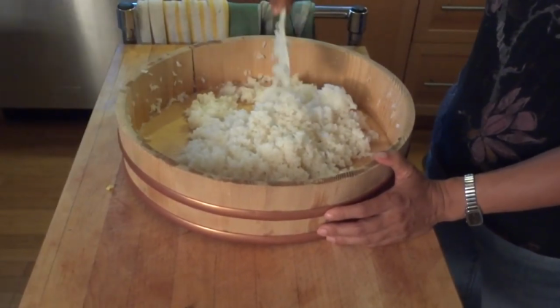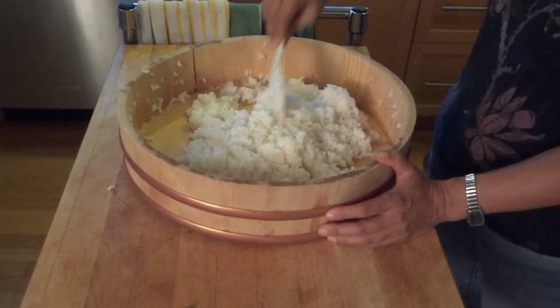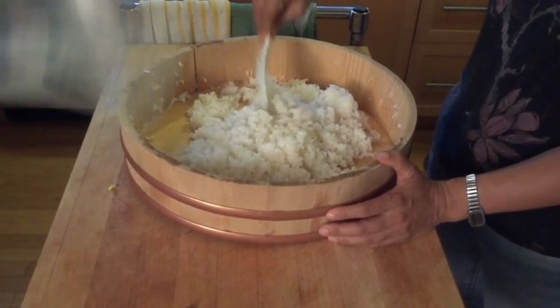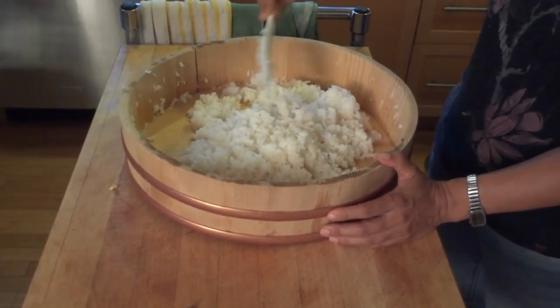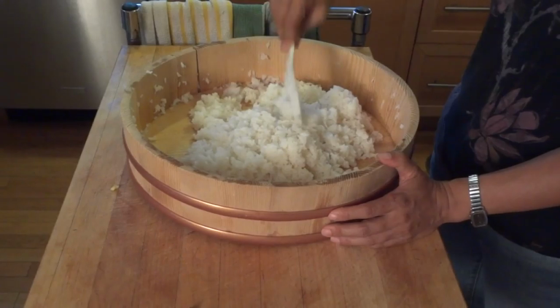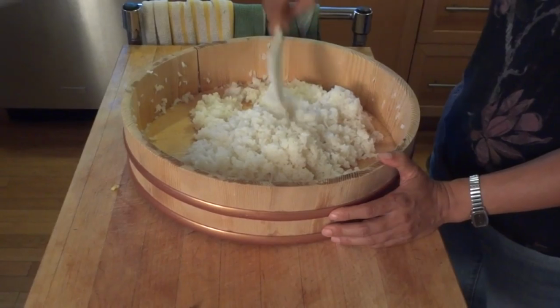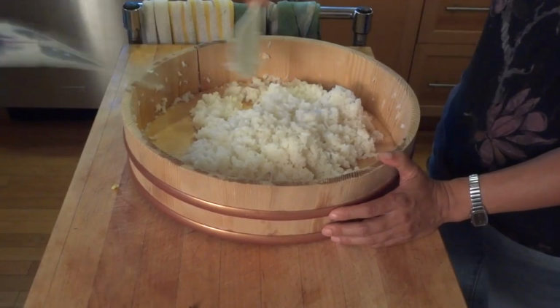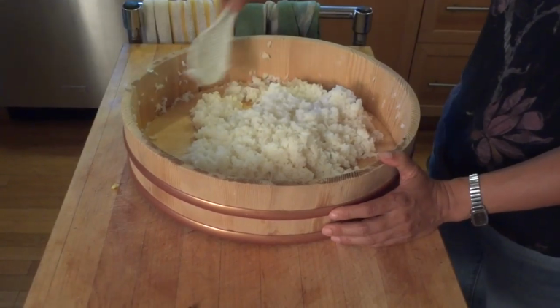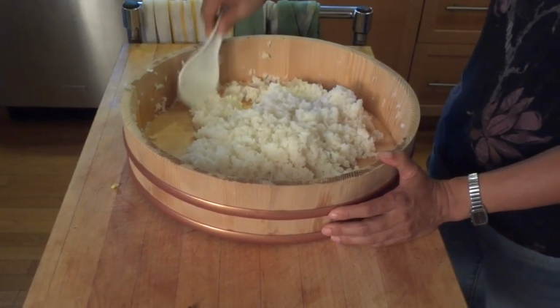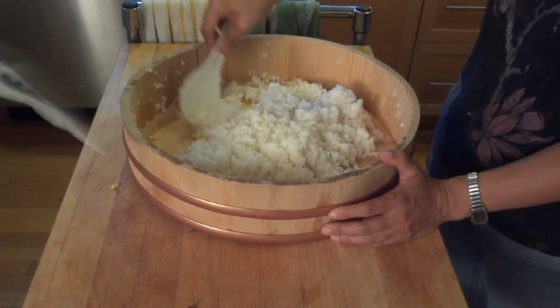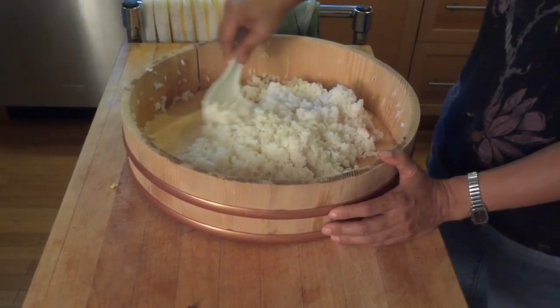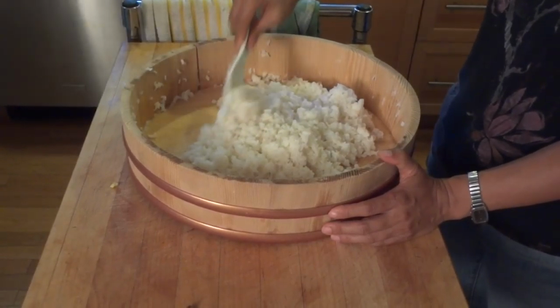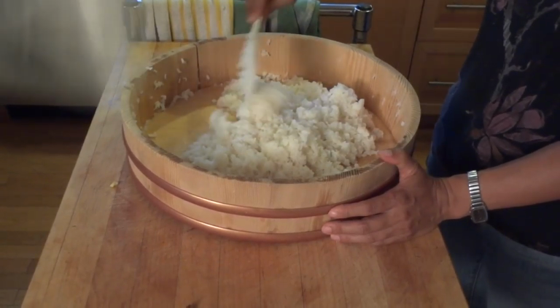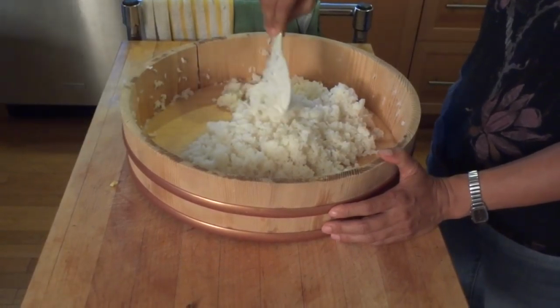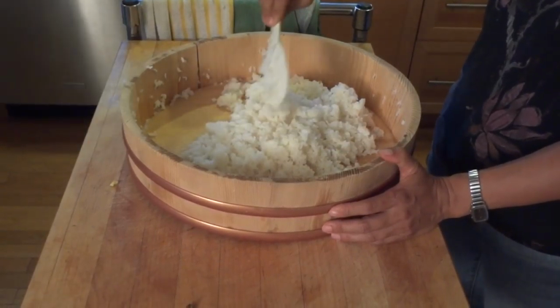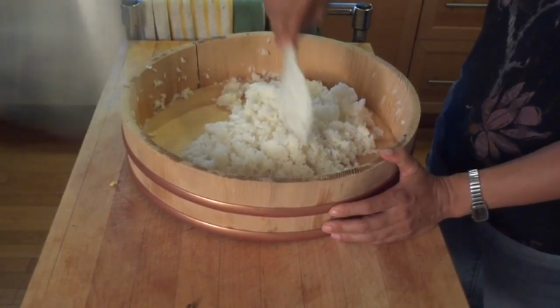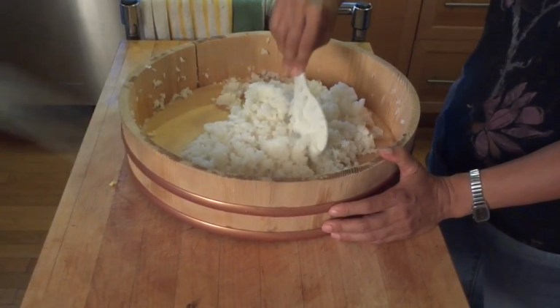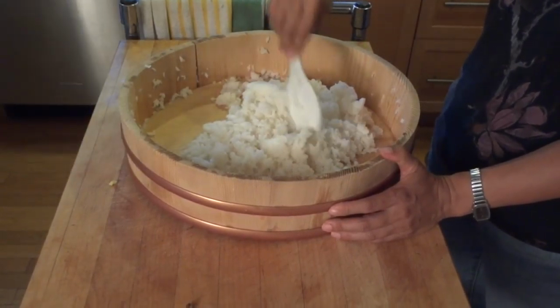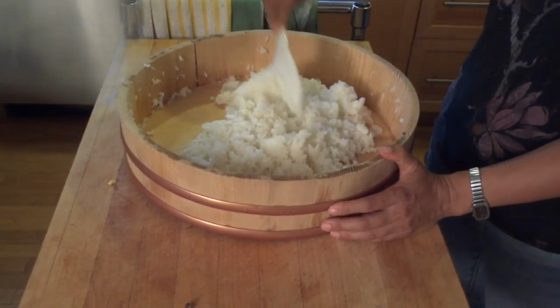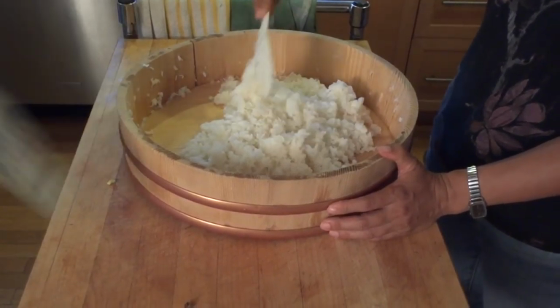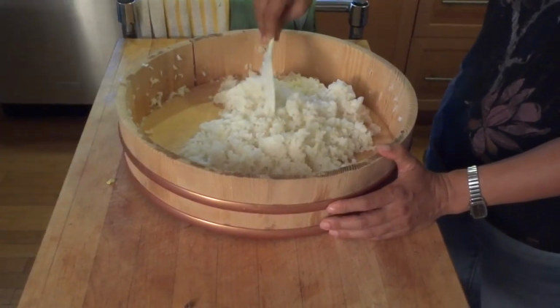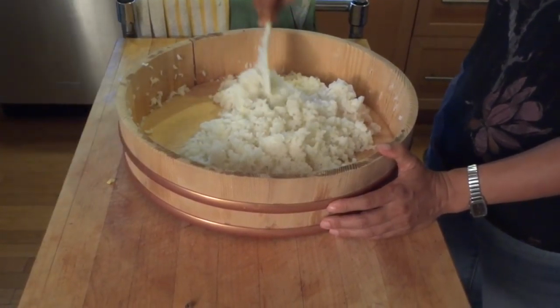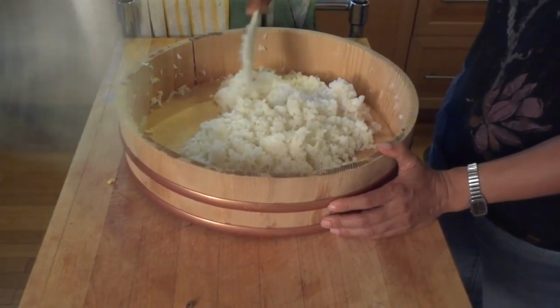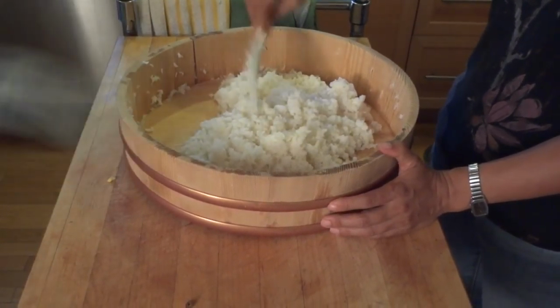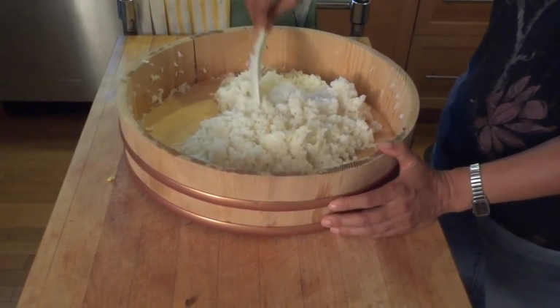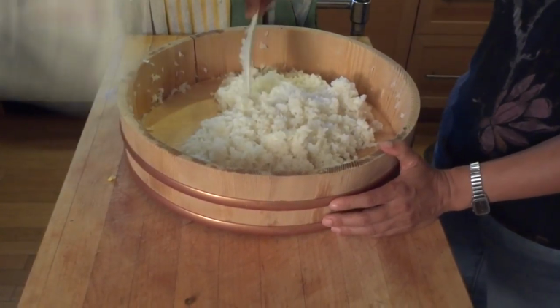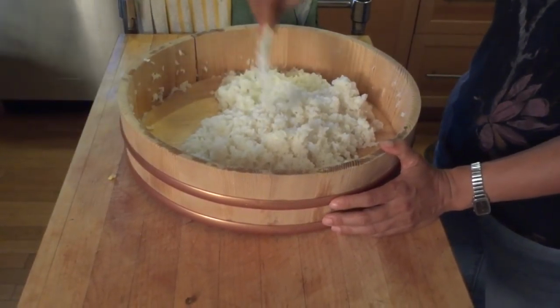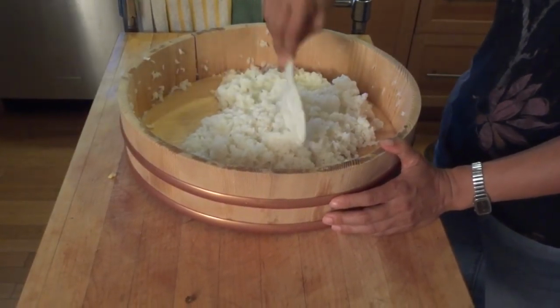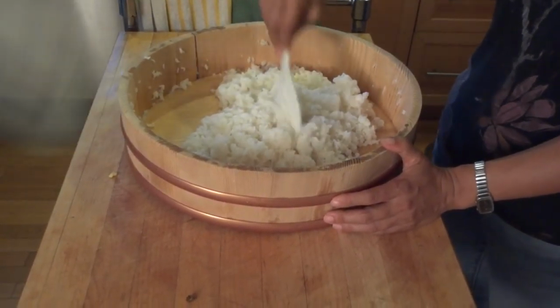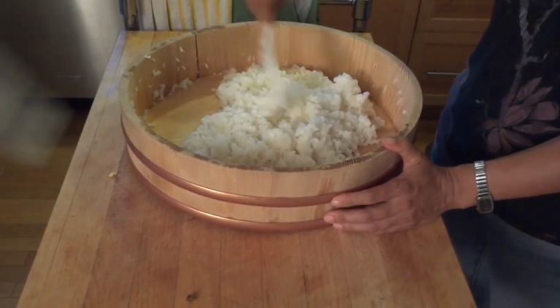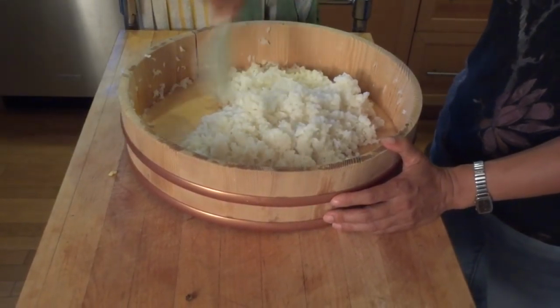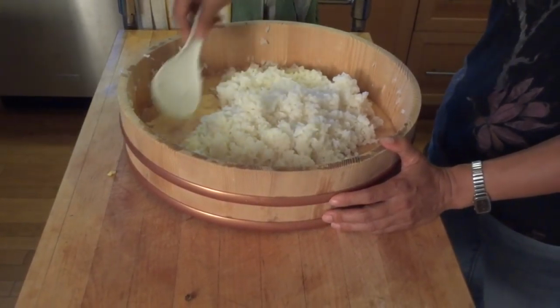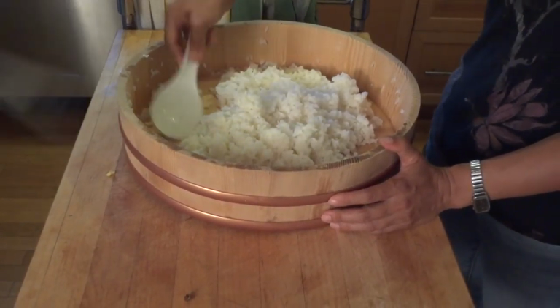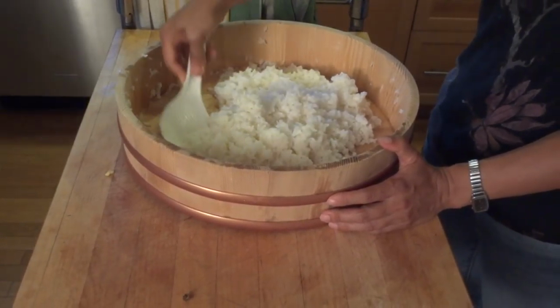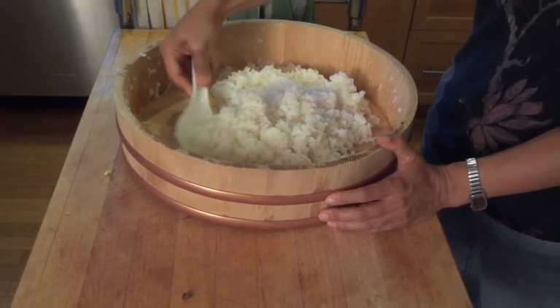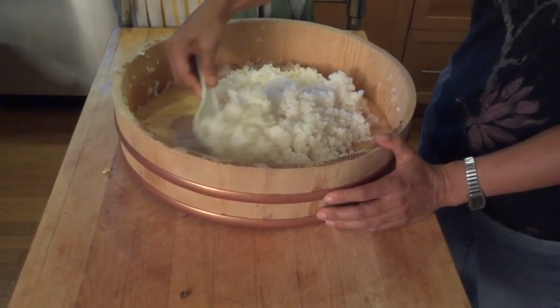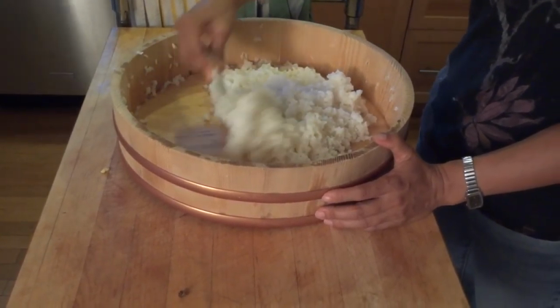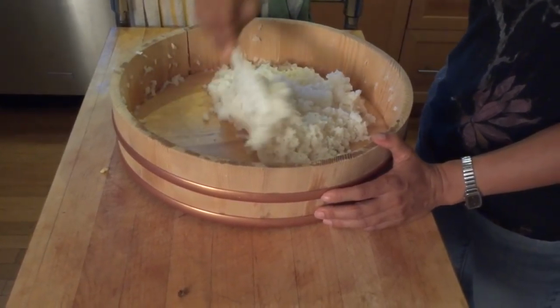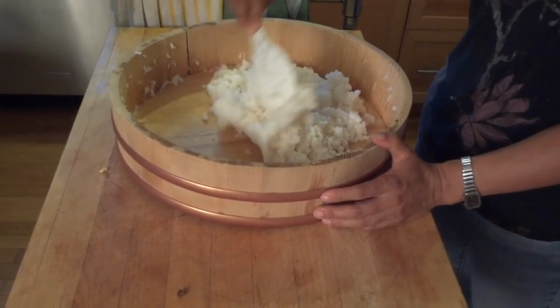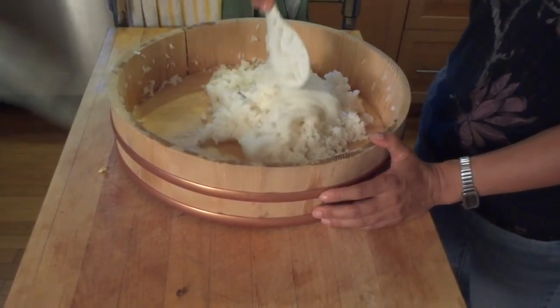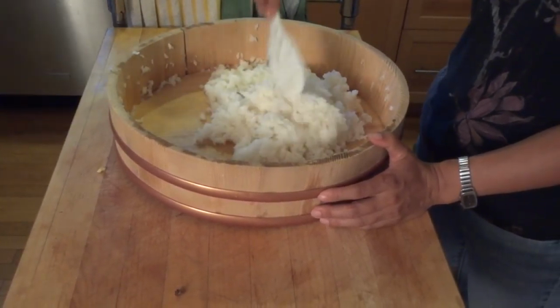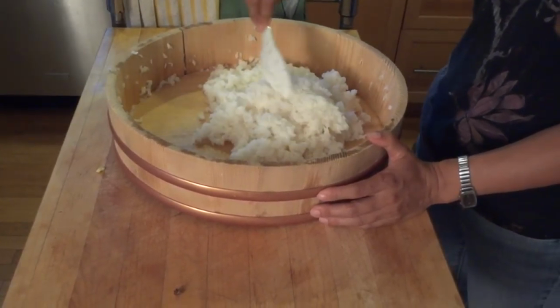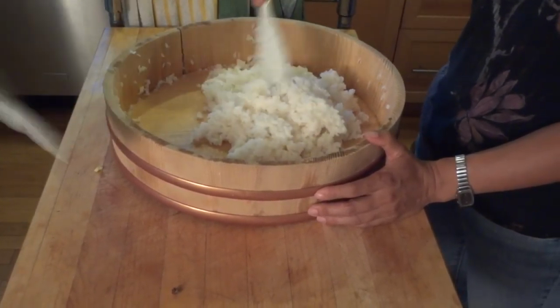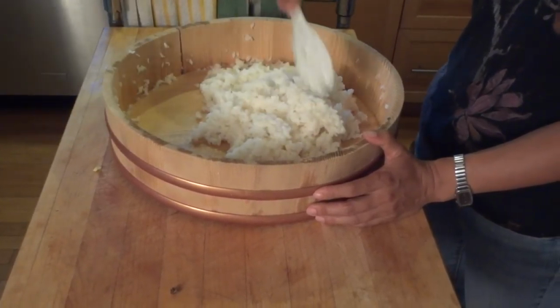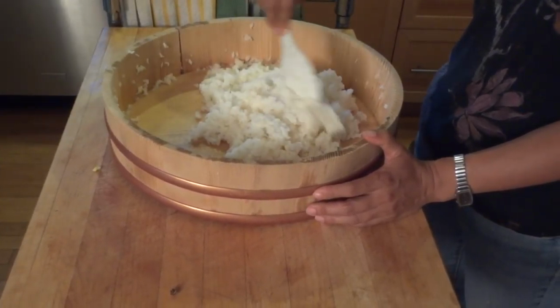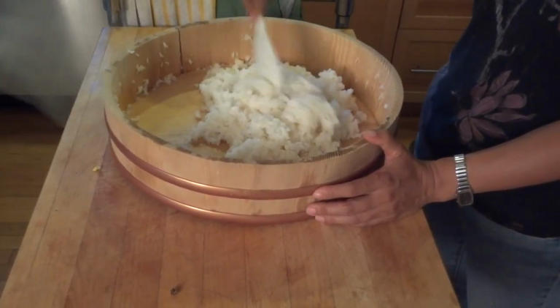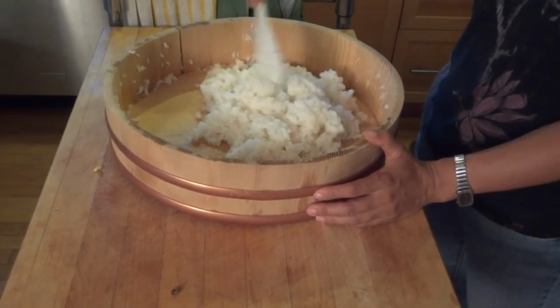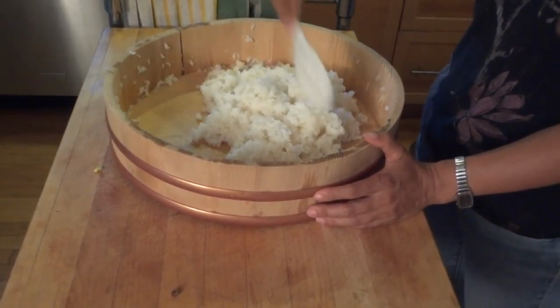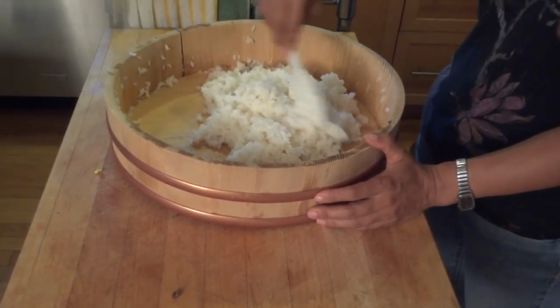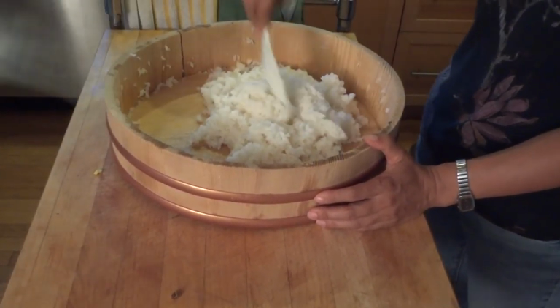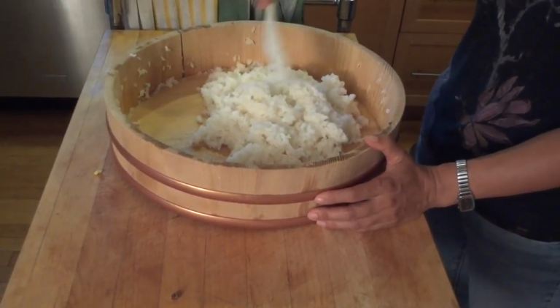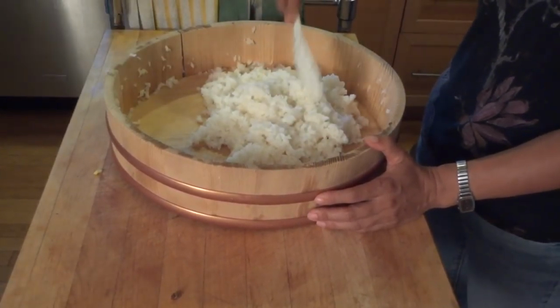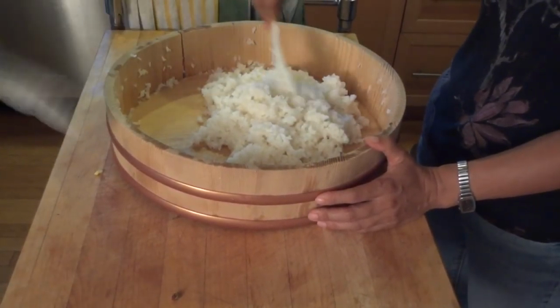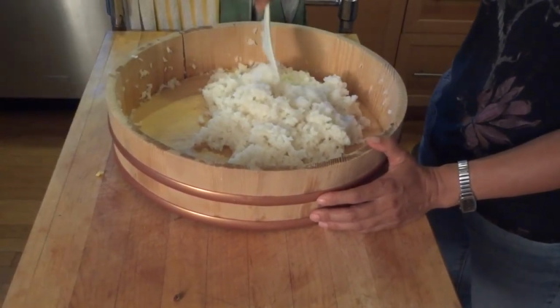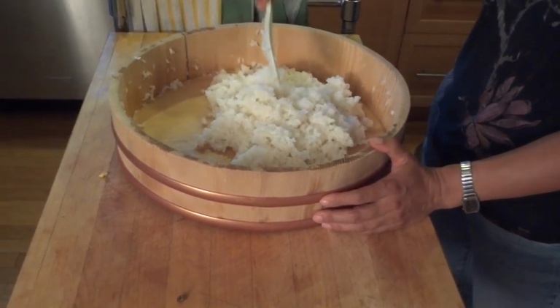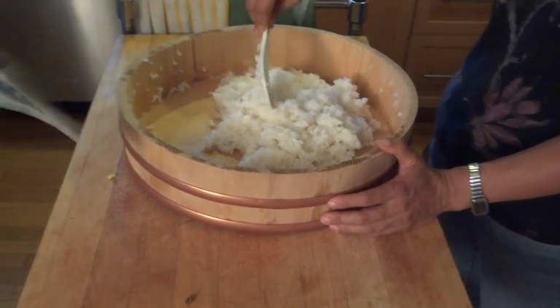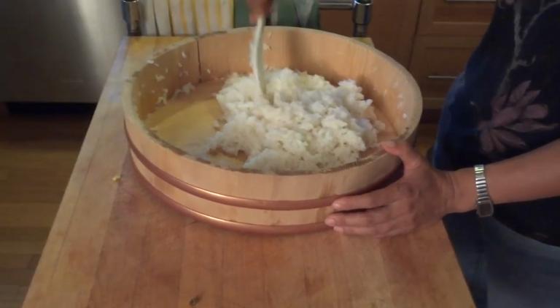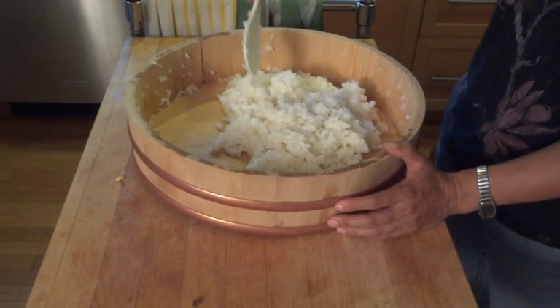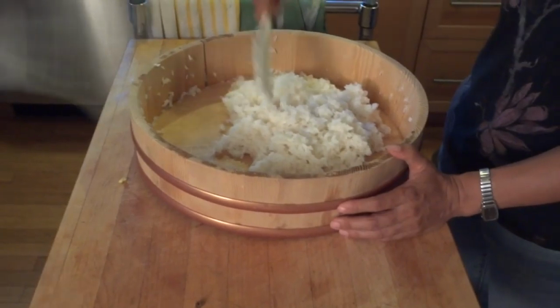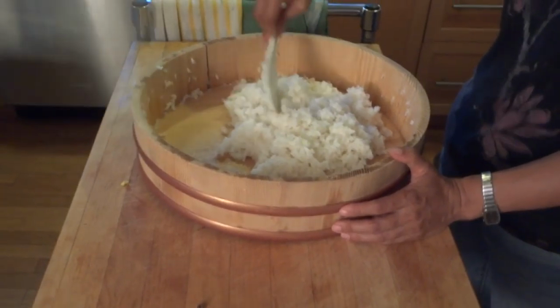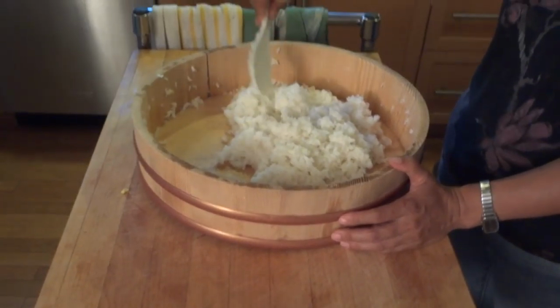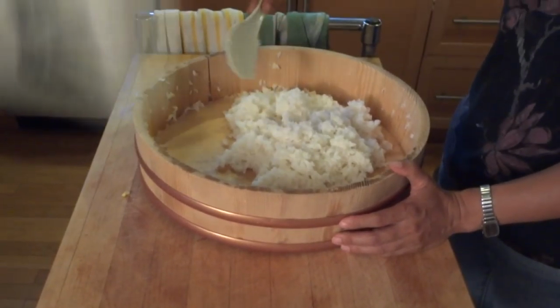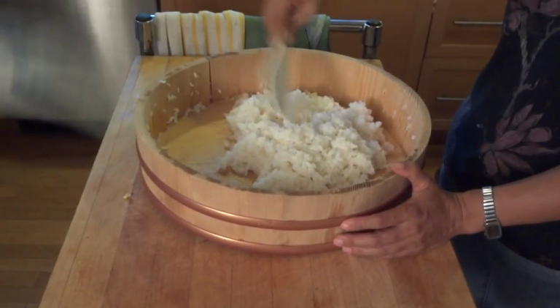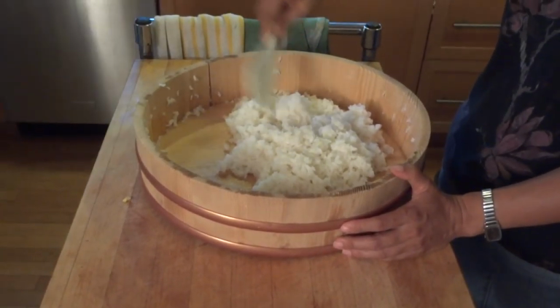You don't want to use hot rice when you're making sushi. You want to make sure that the rice is cooled down to room temperature.